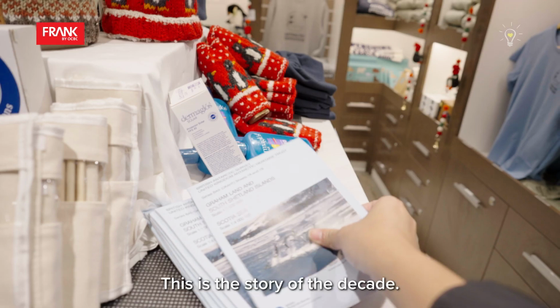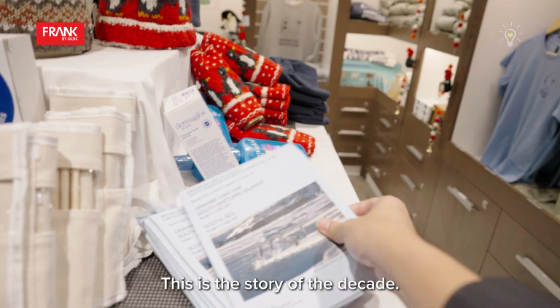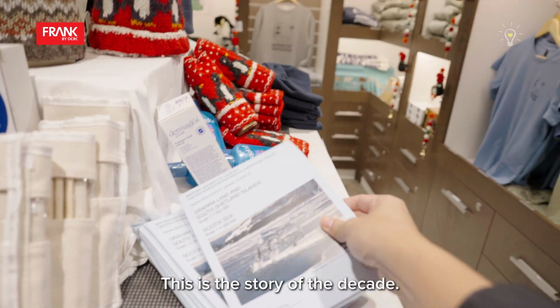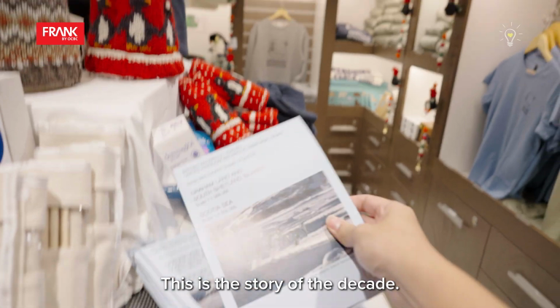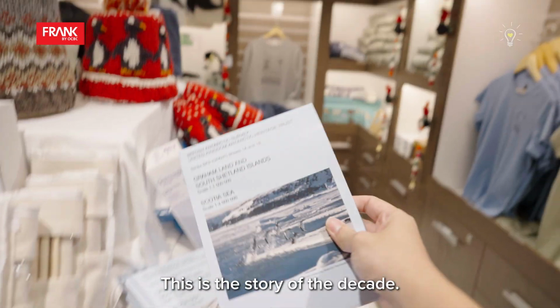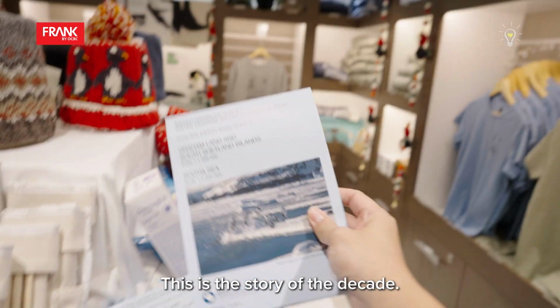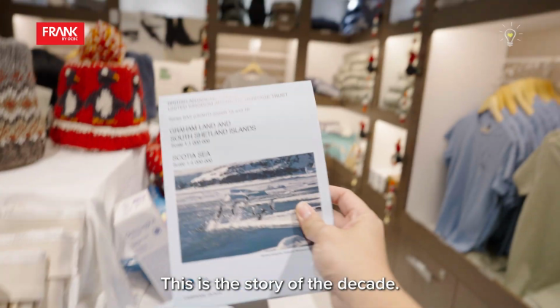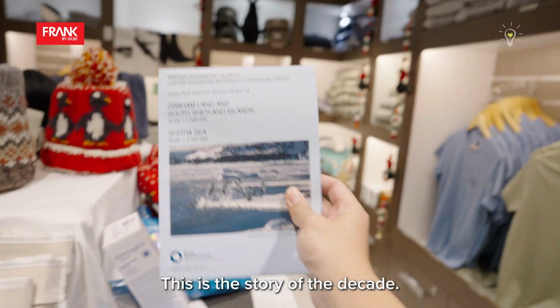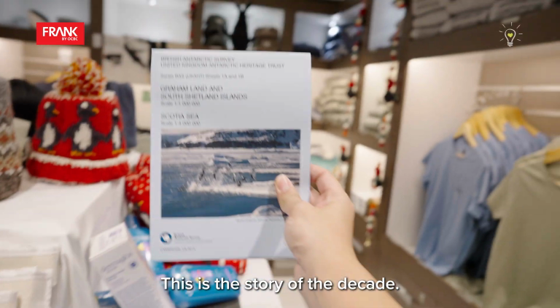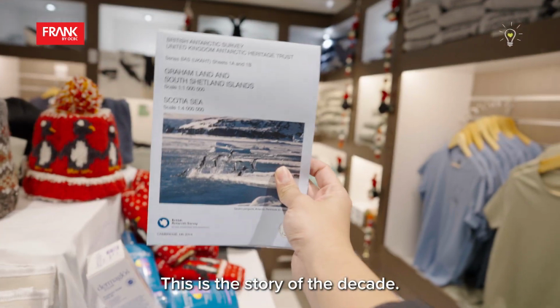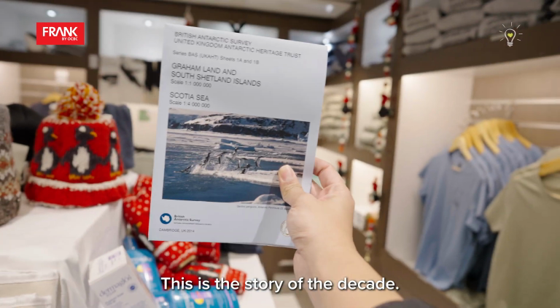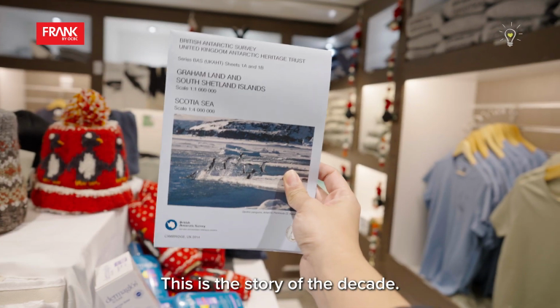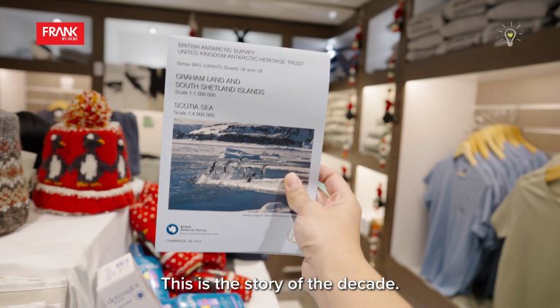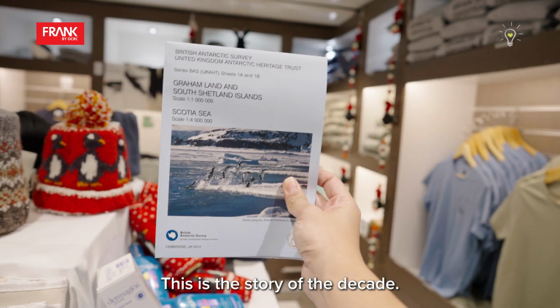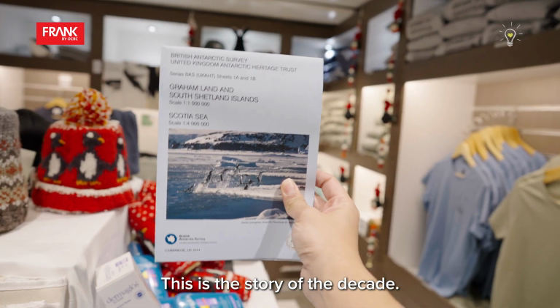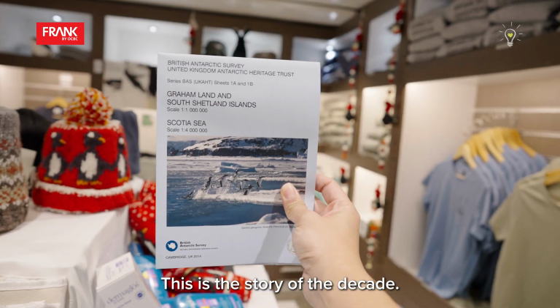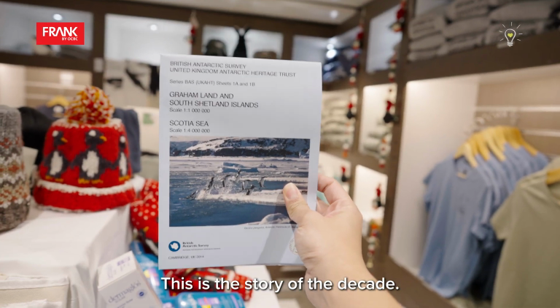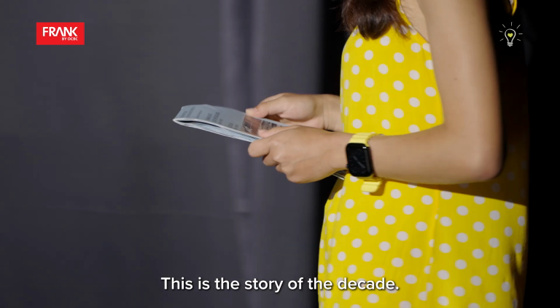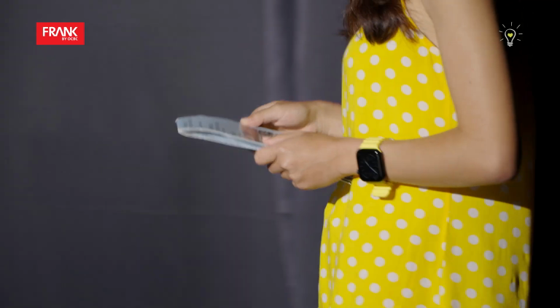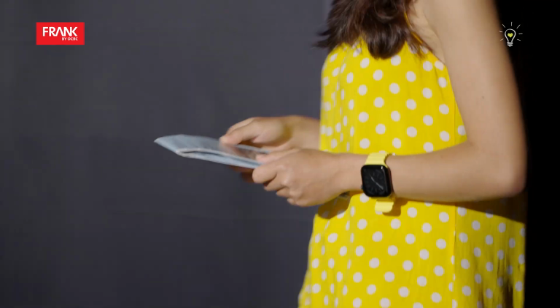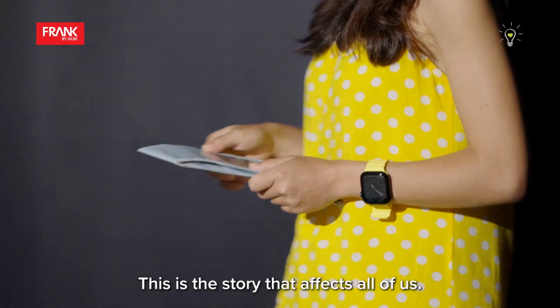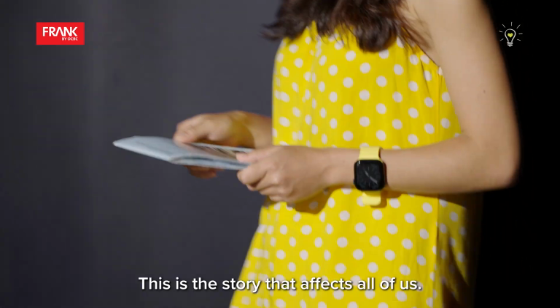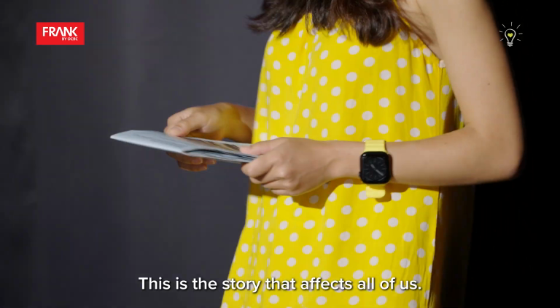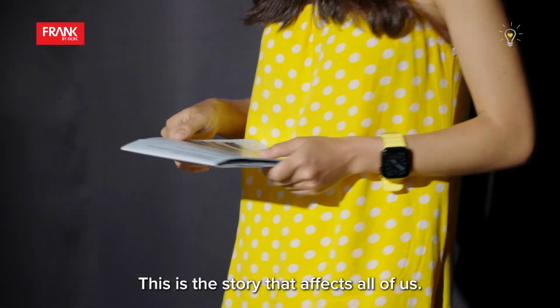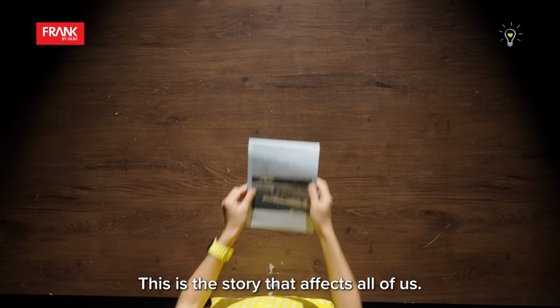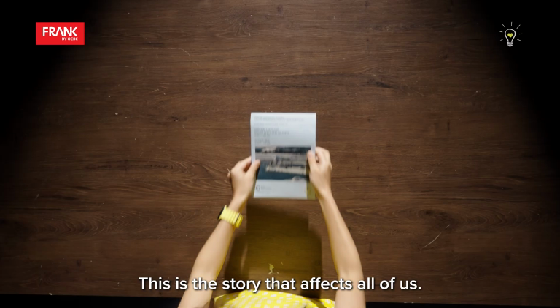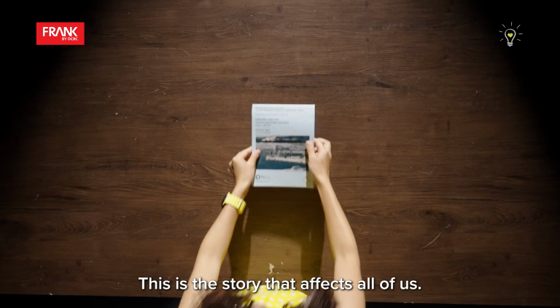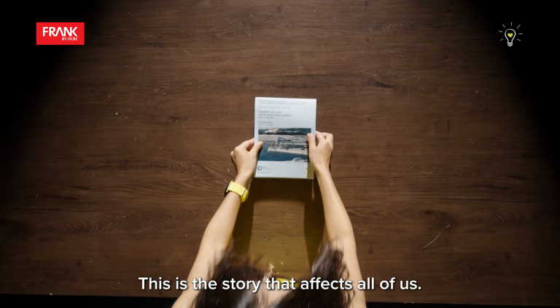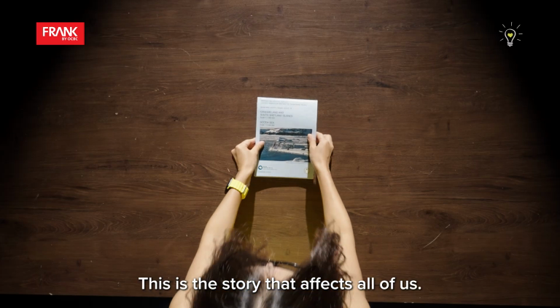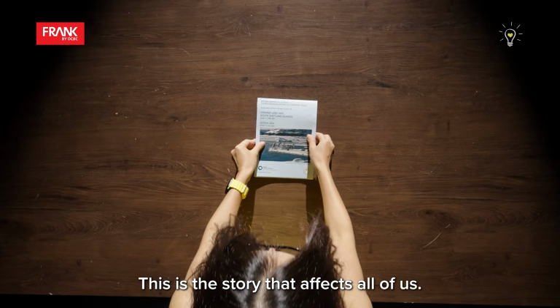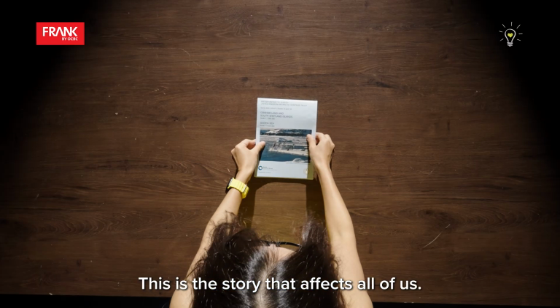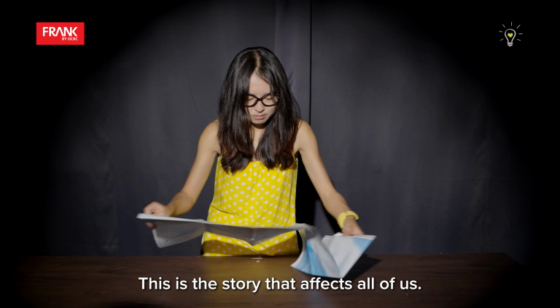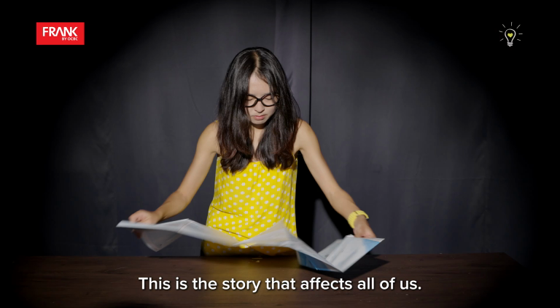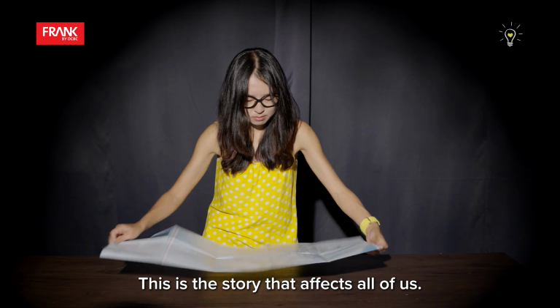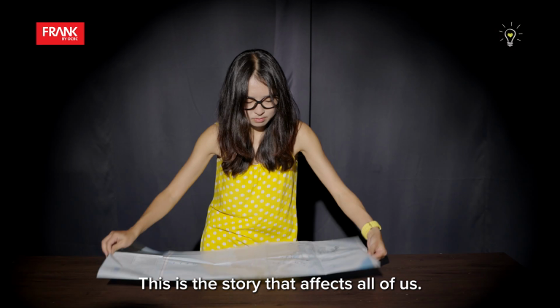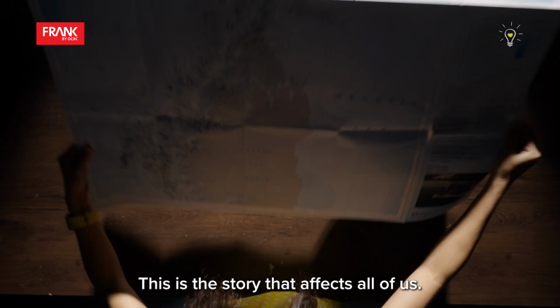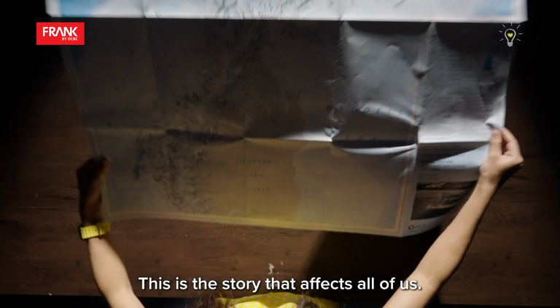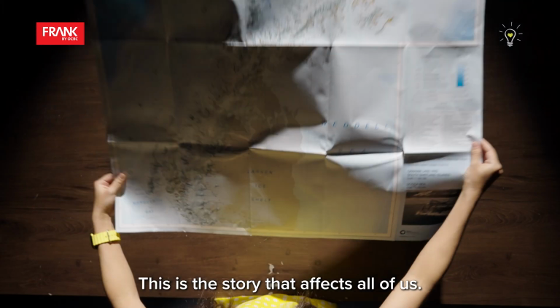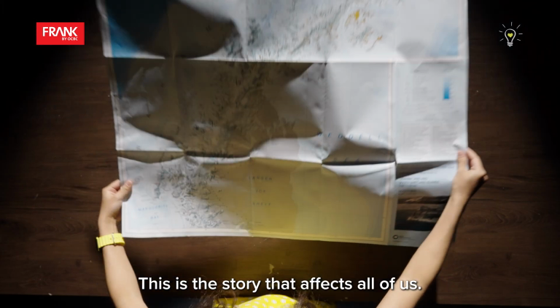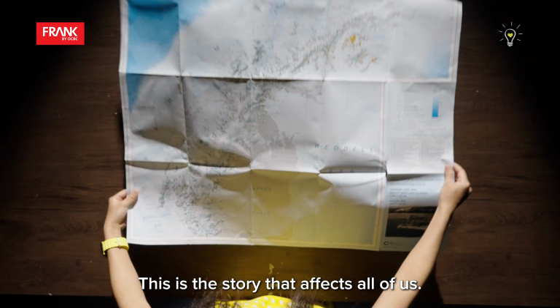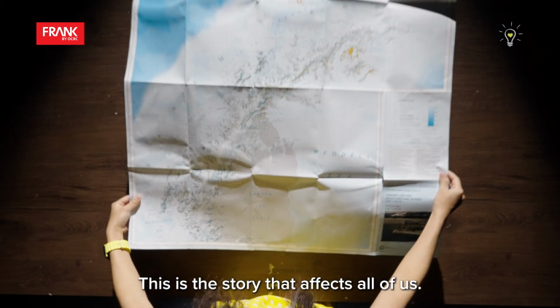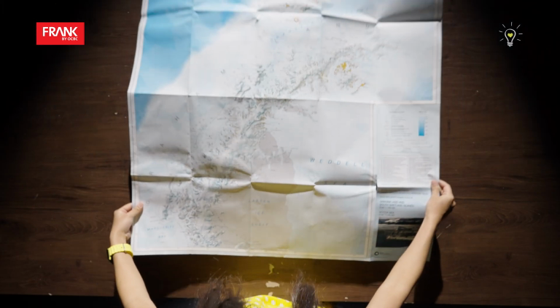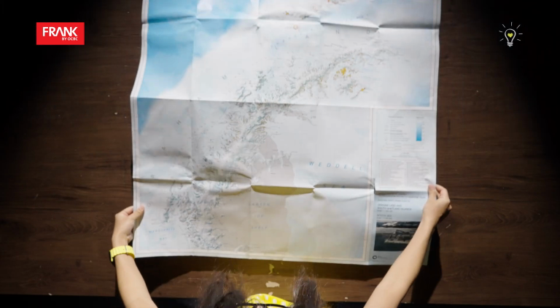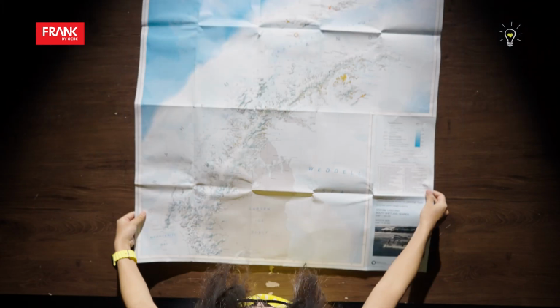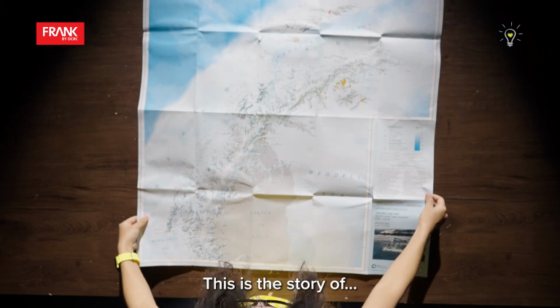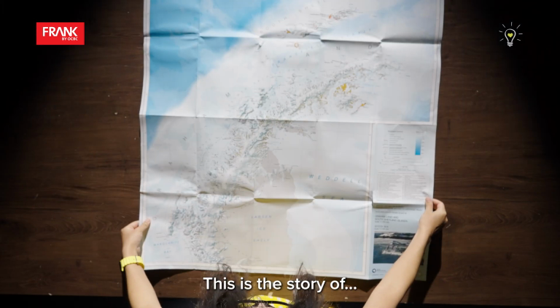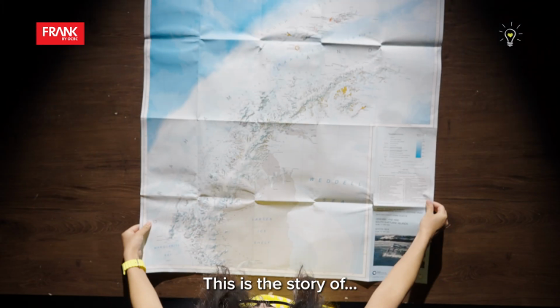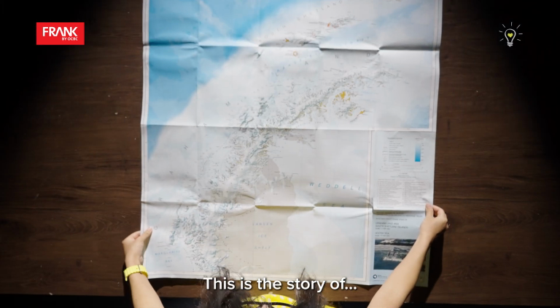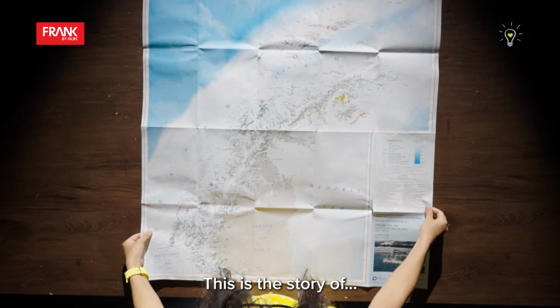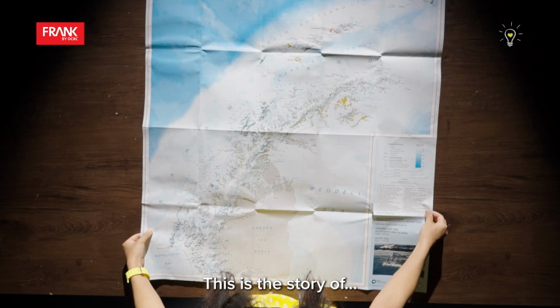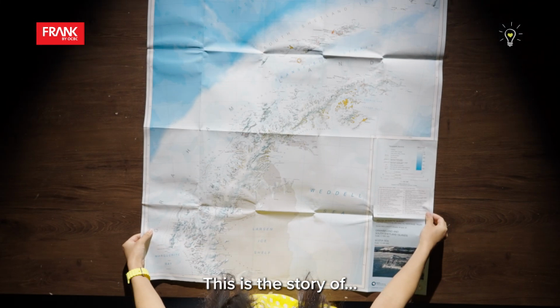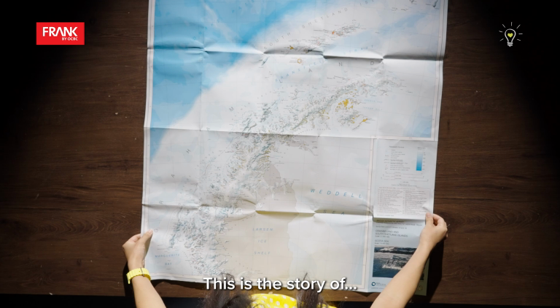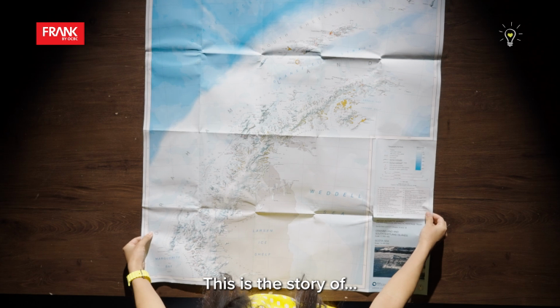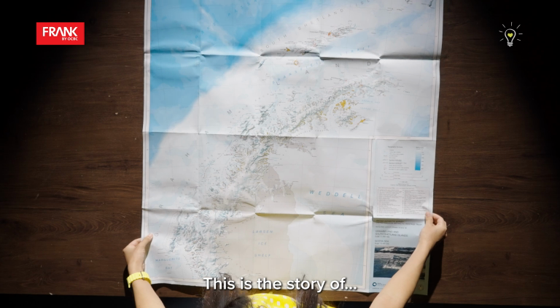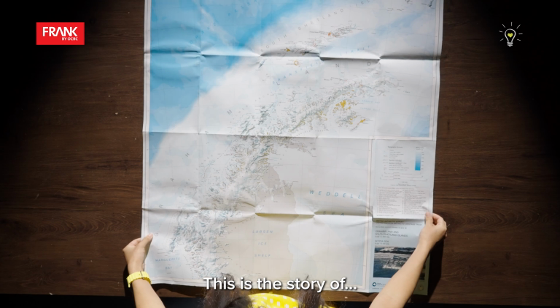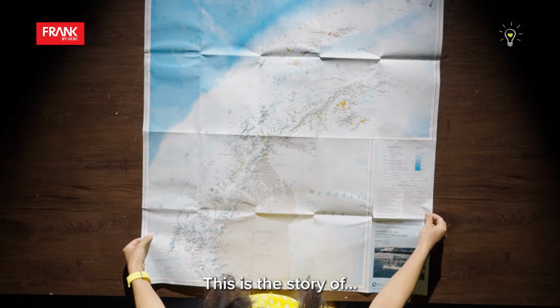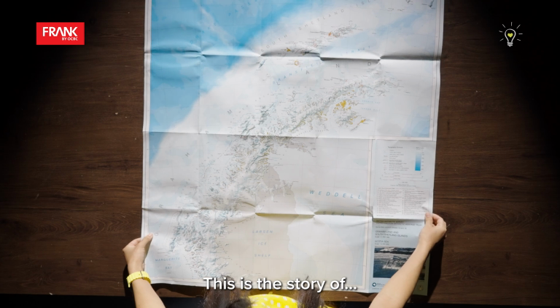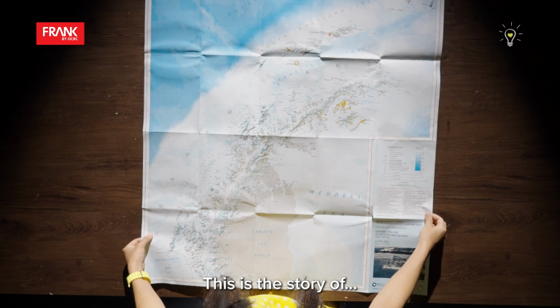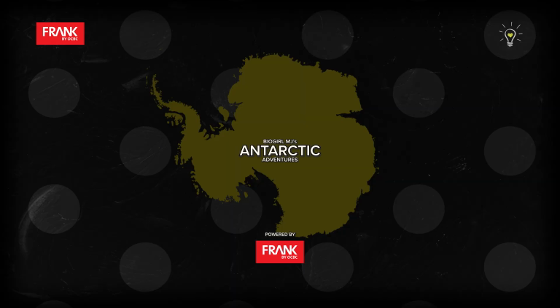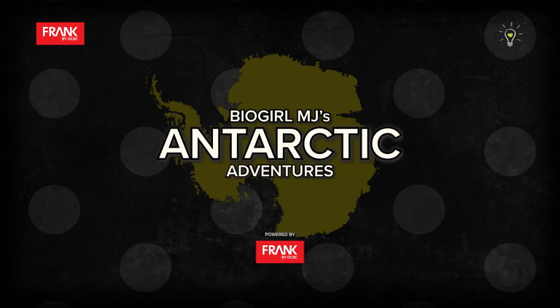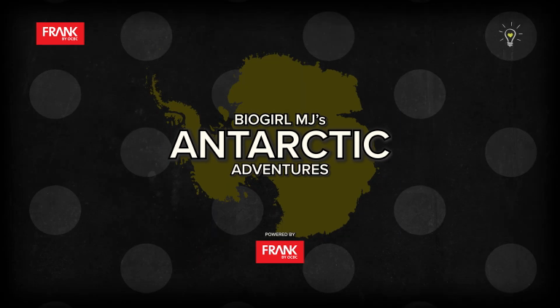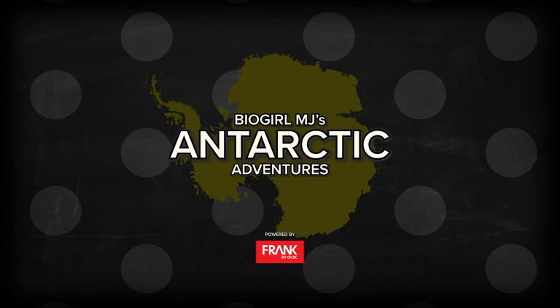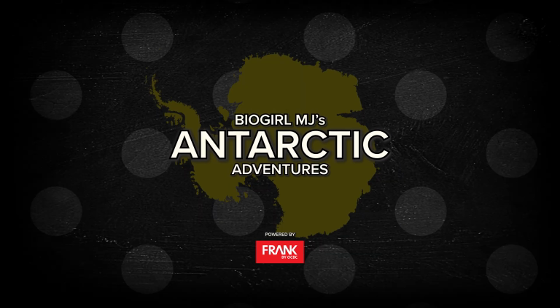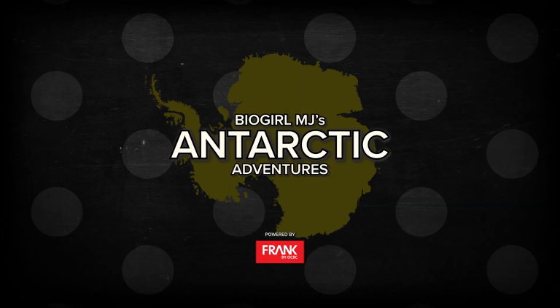This is the story of the decade. This is the story that affects all of us. This is the story of Antarctica.